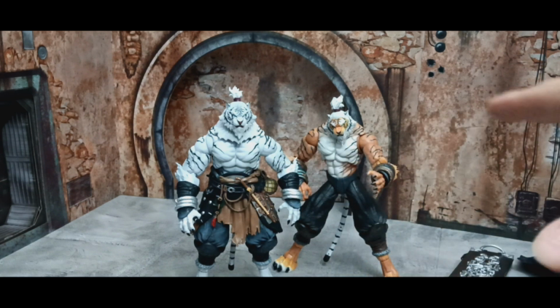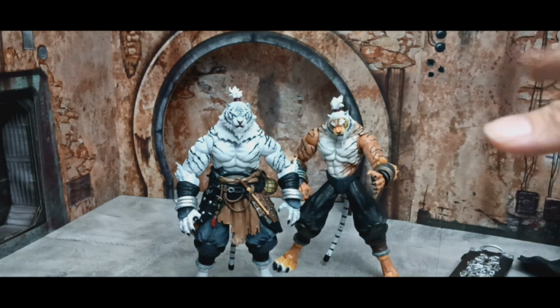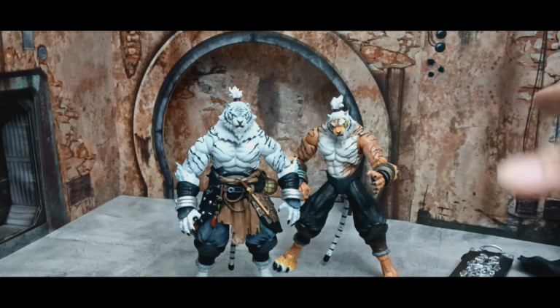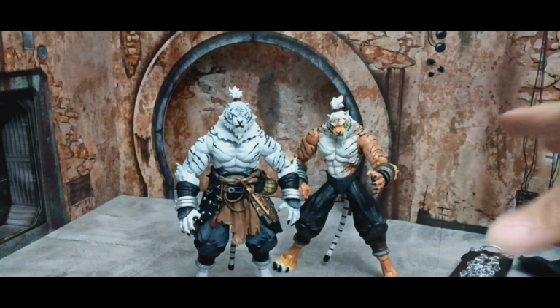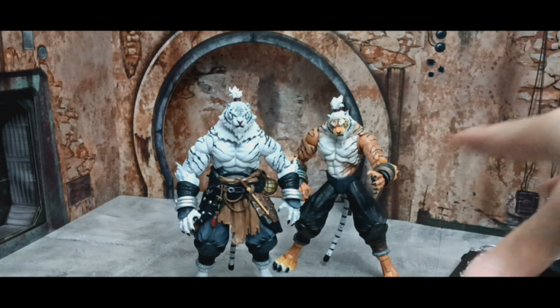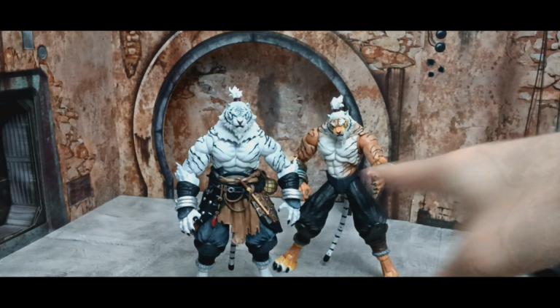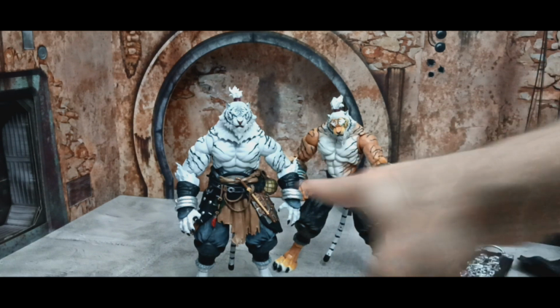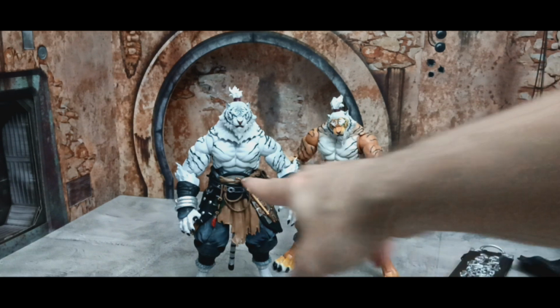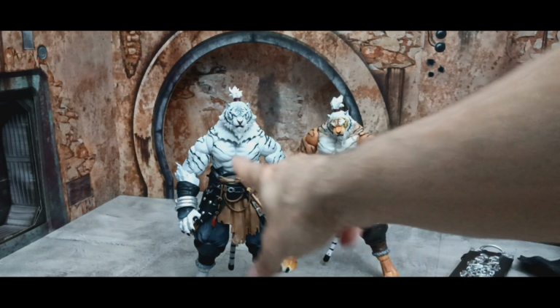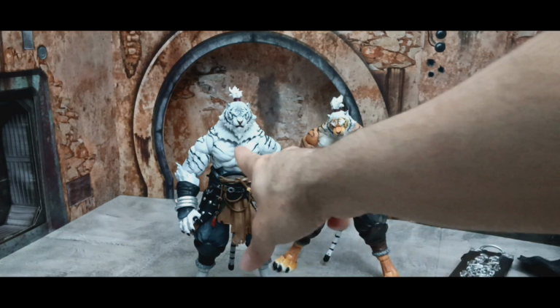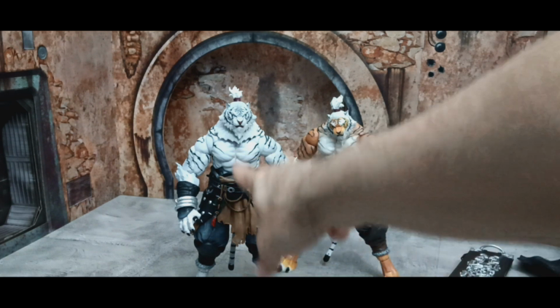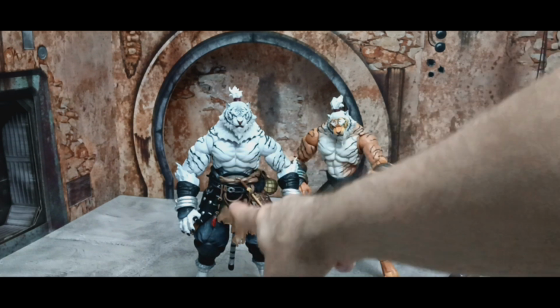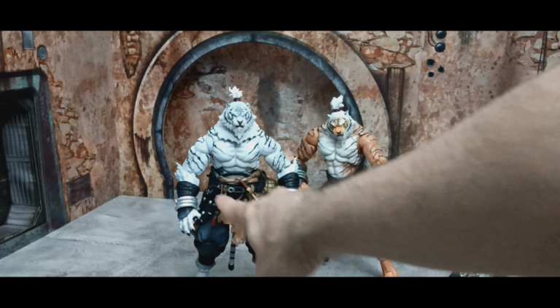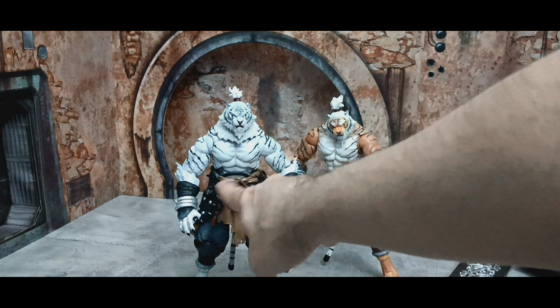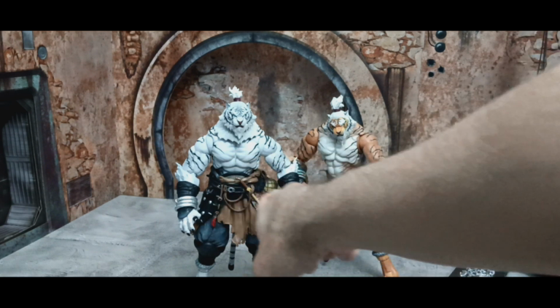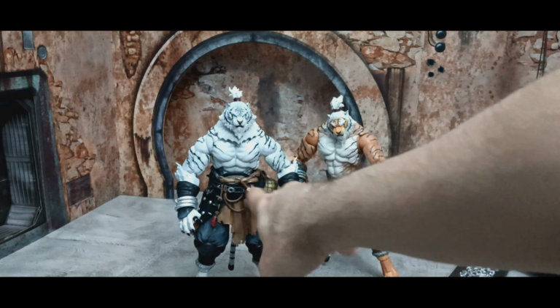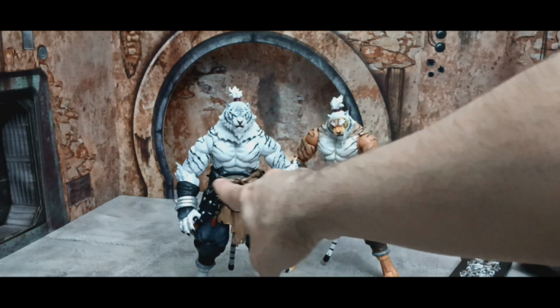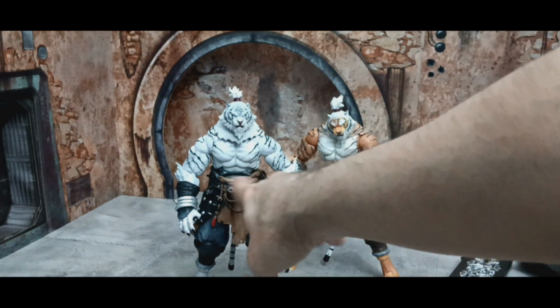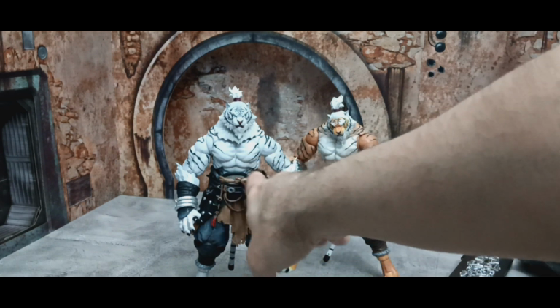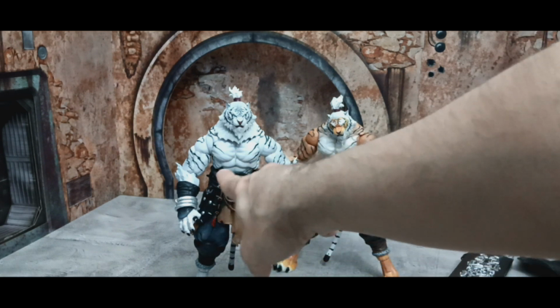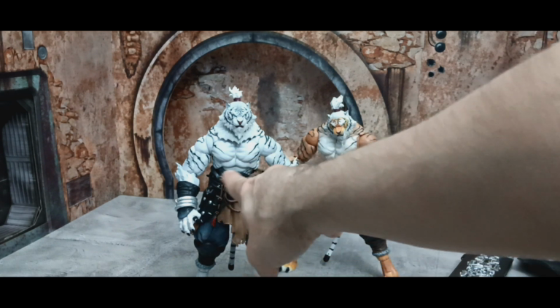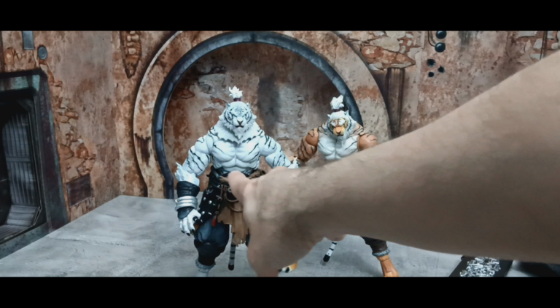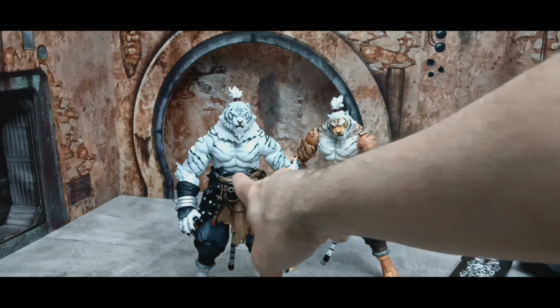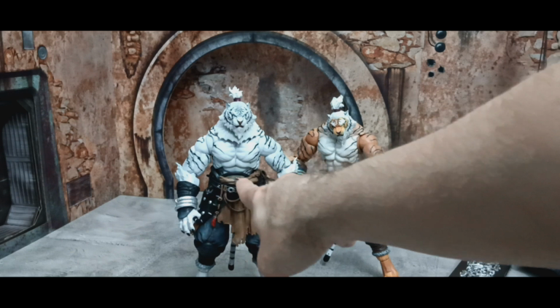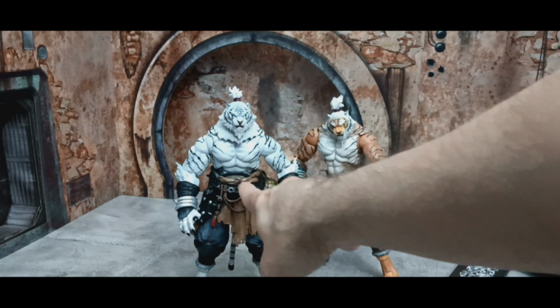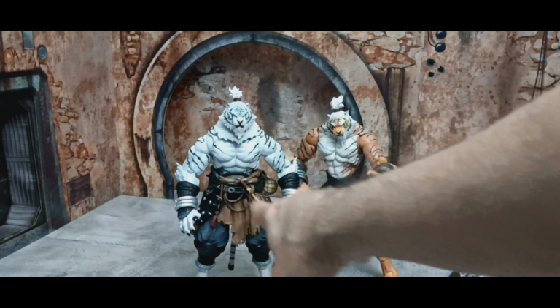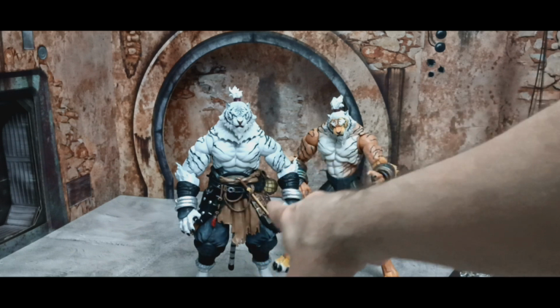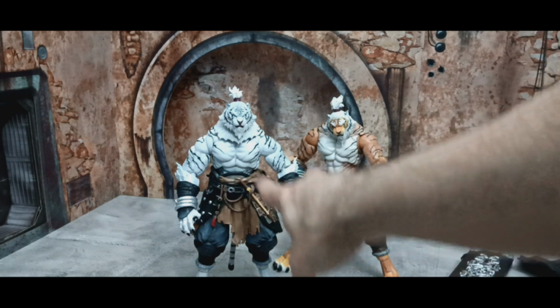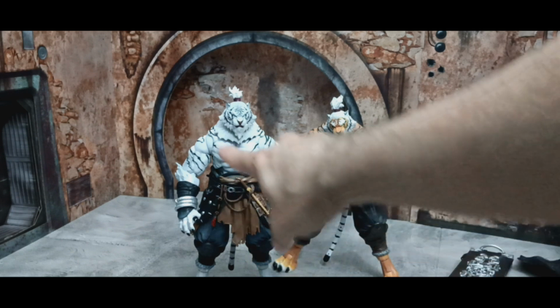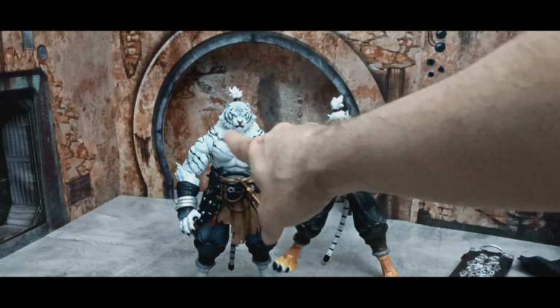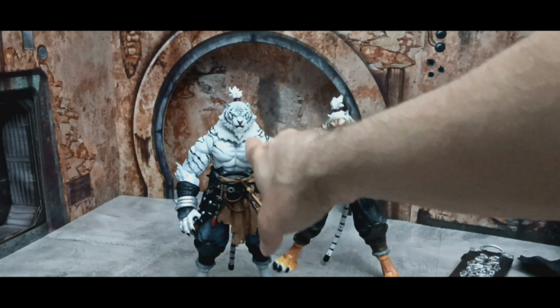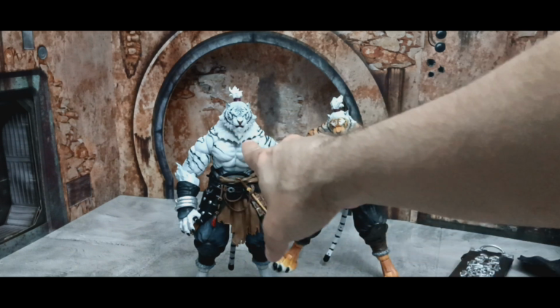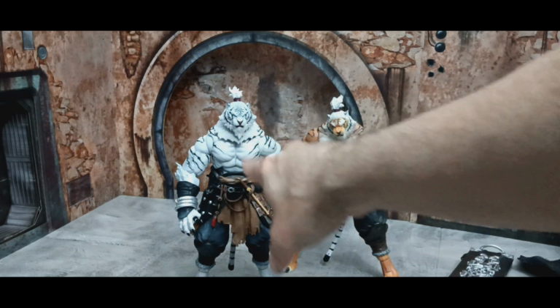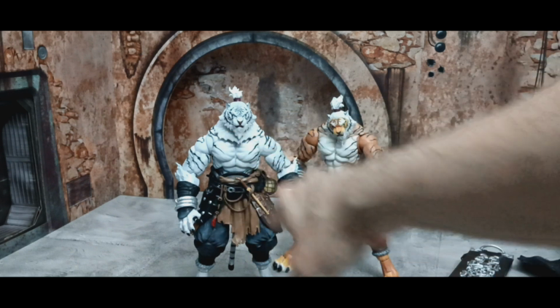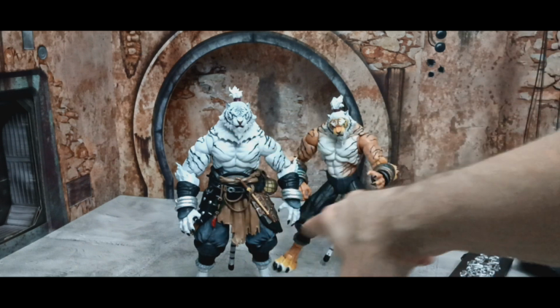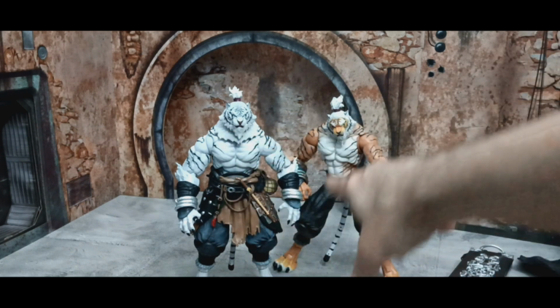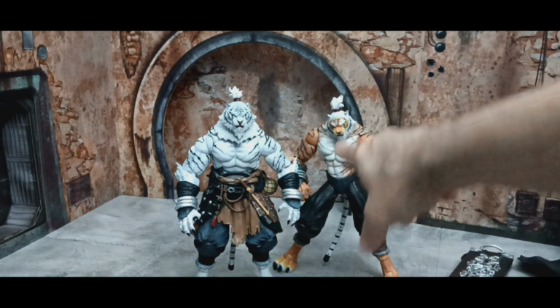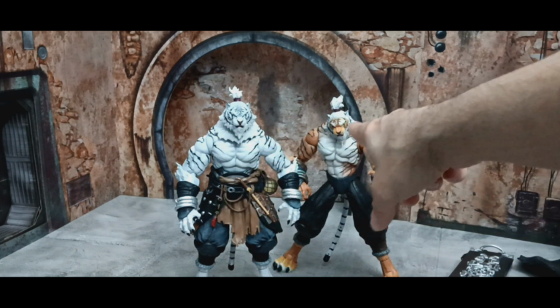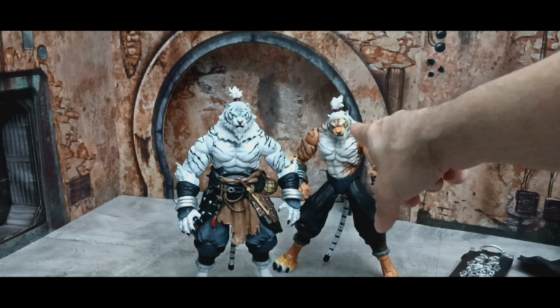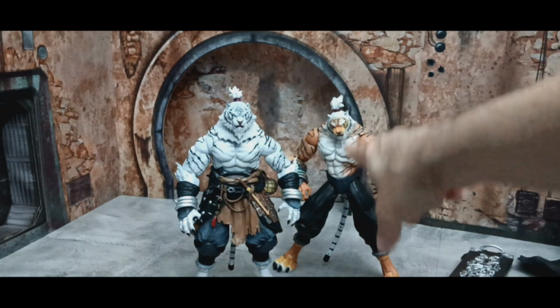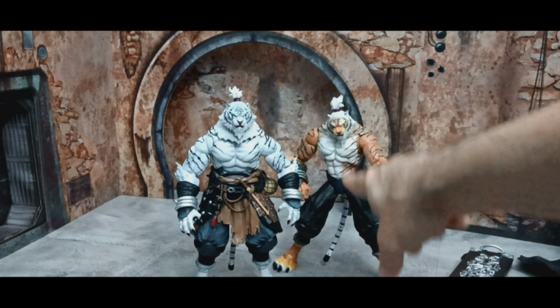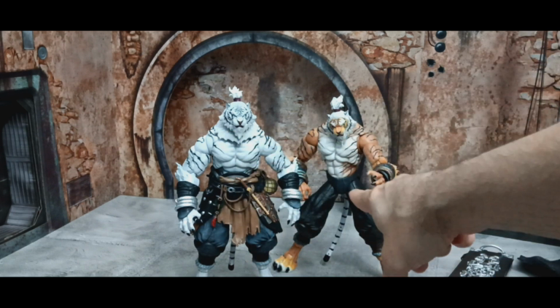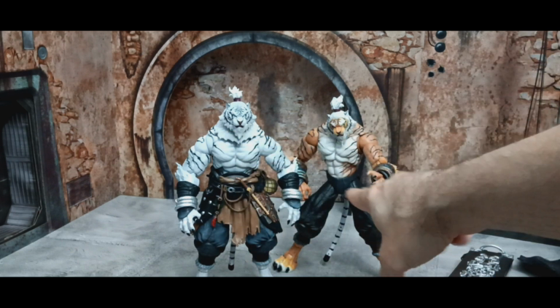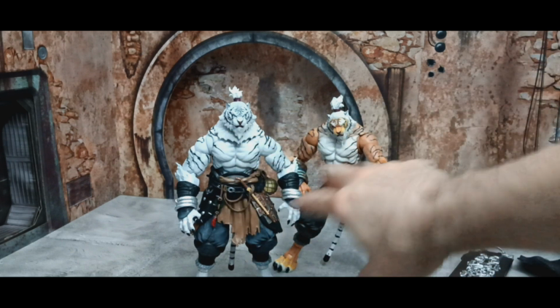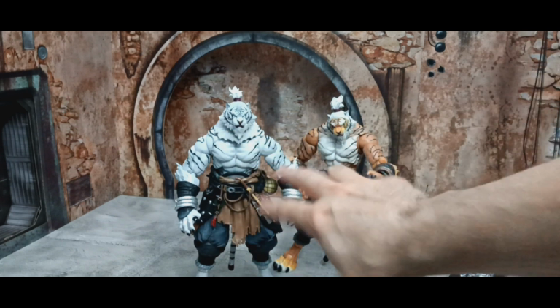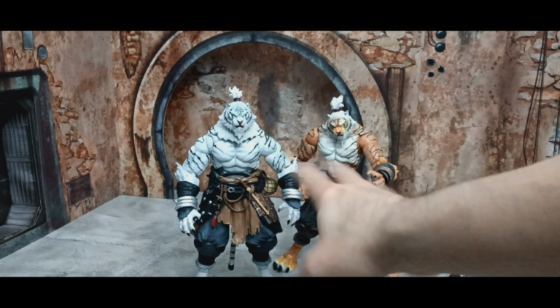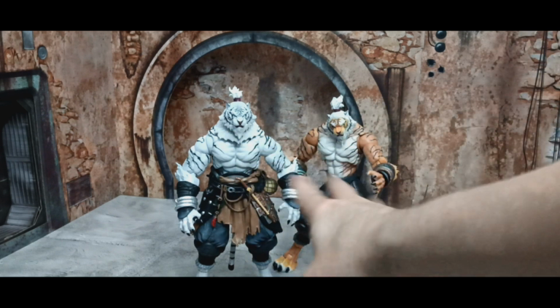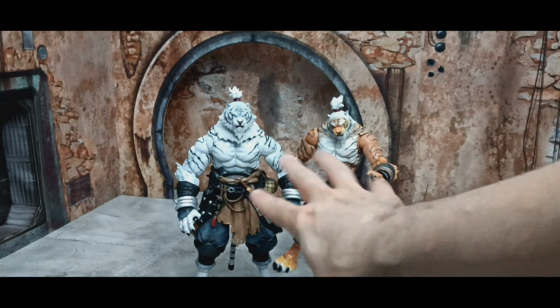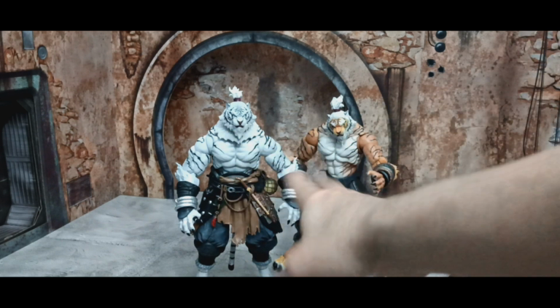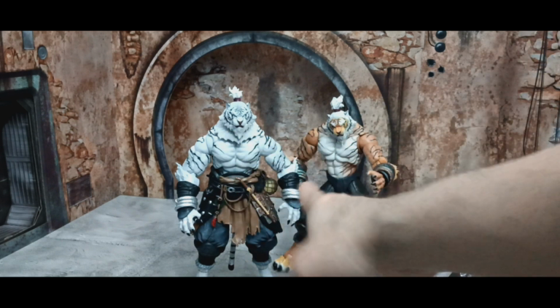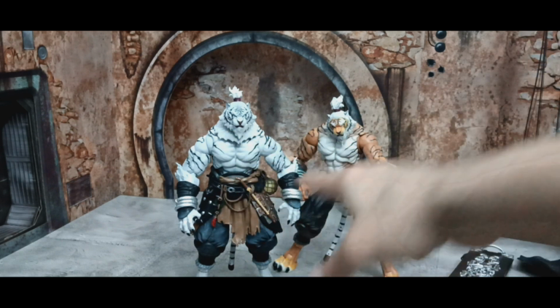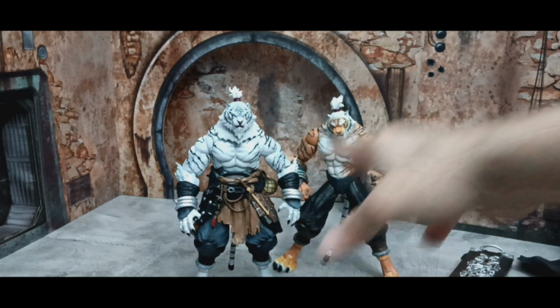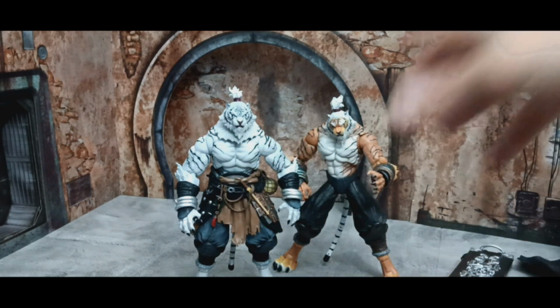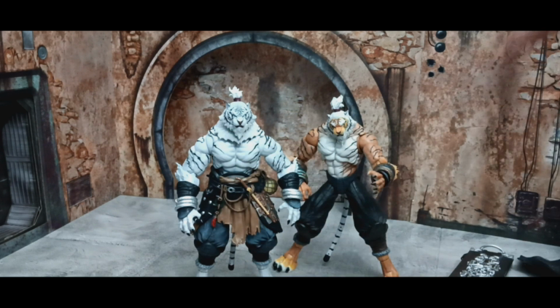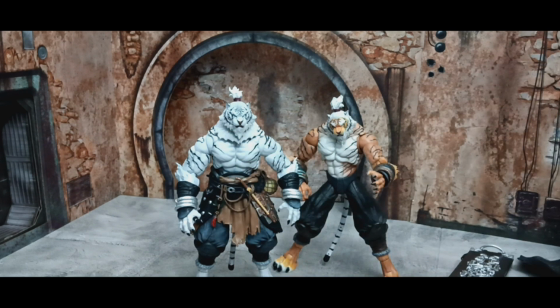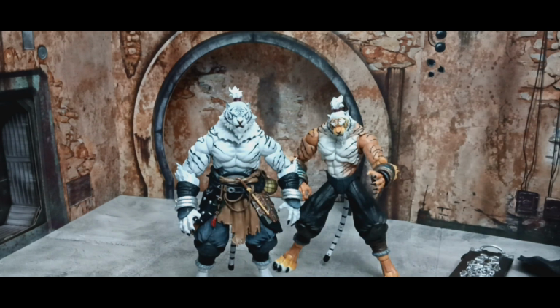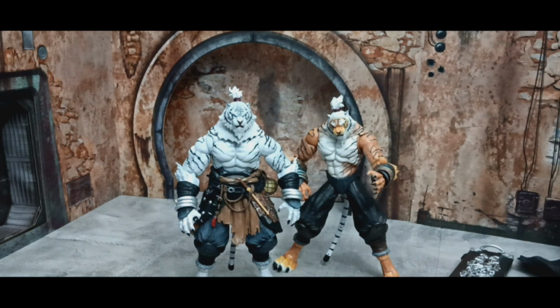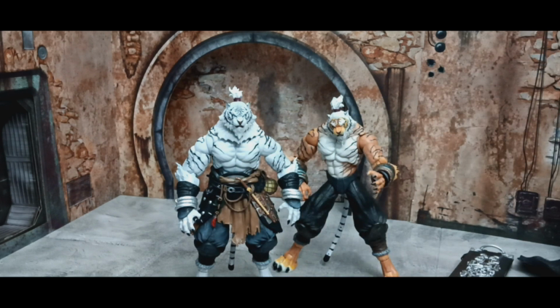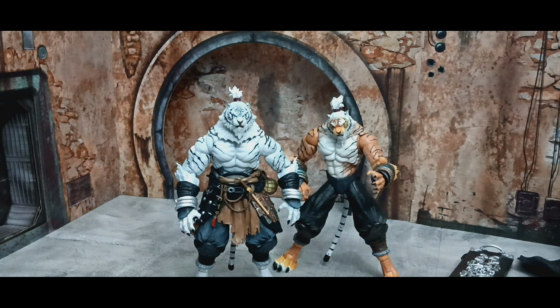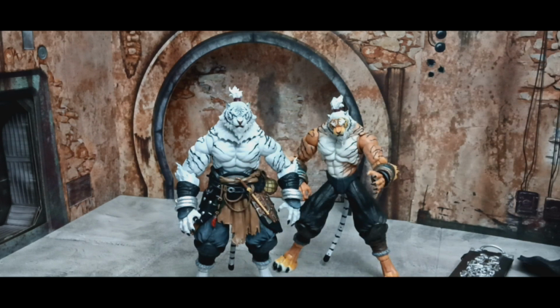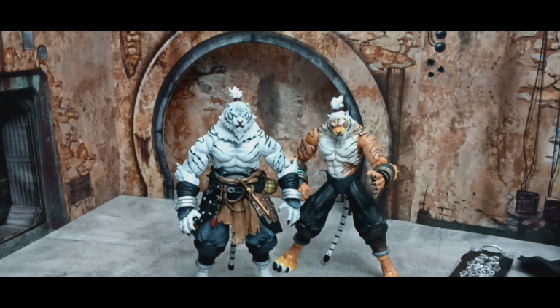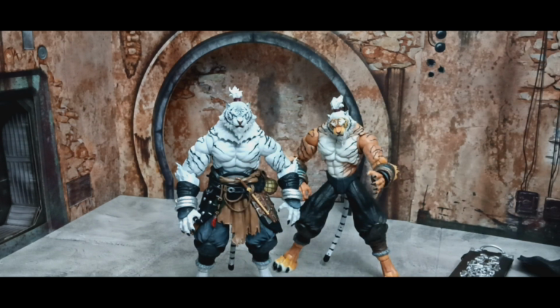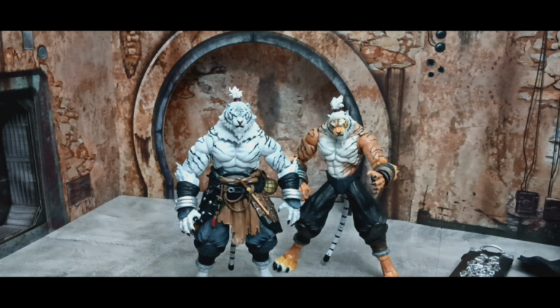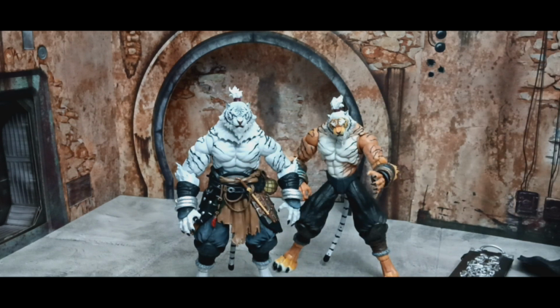With the neck fur on, he looks bulked up while the other looks slimmer — they look like two different body molds, but it's actually the same figure. With the accessories you put on, it really does make a difference.